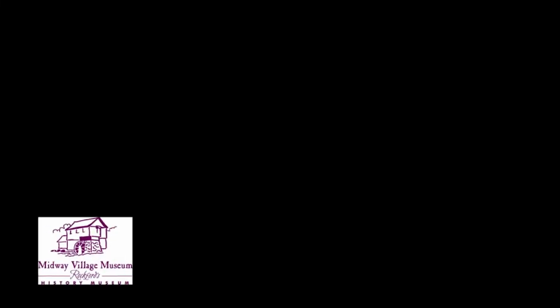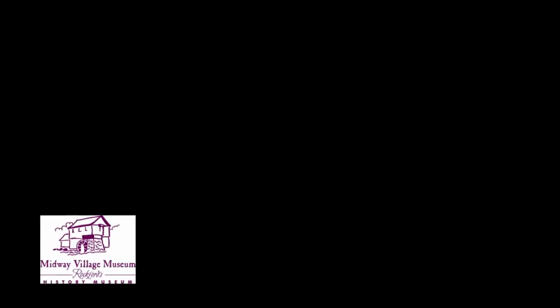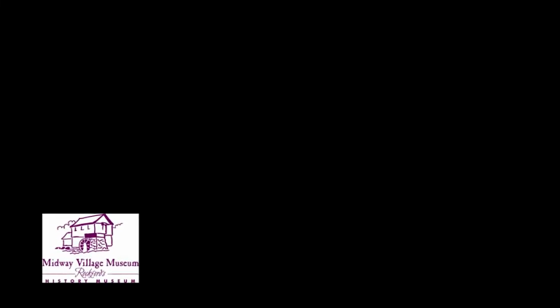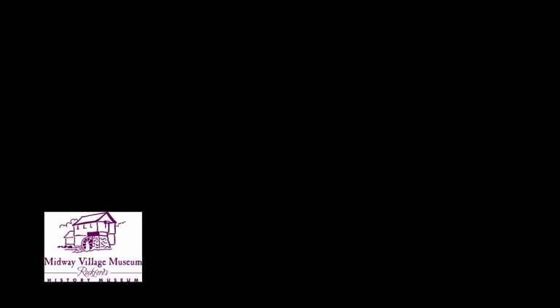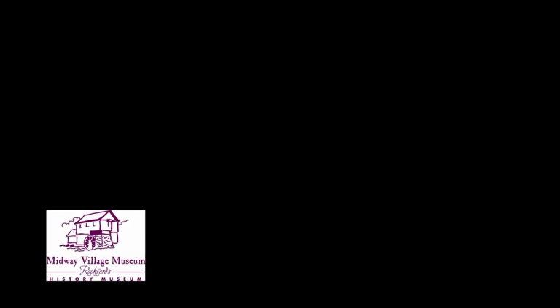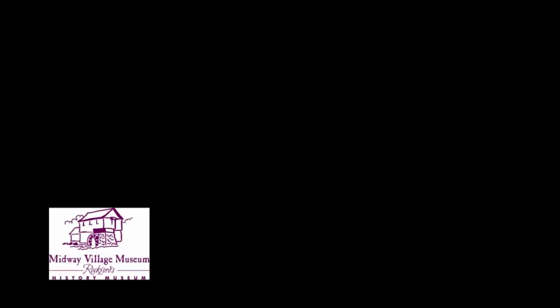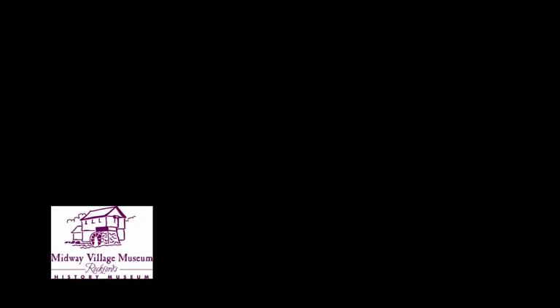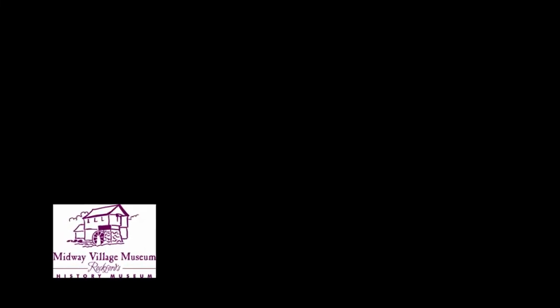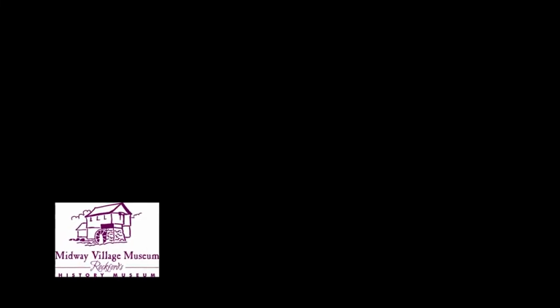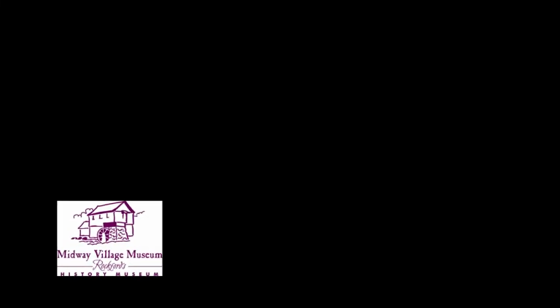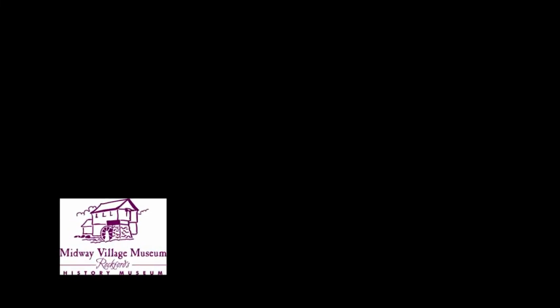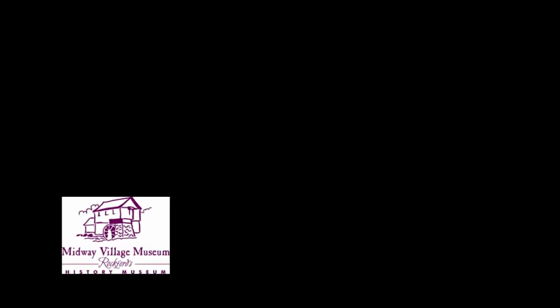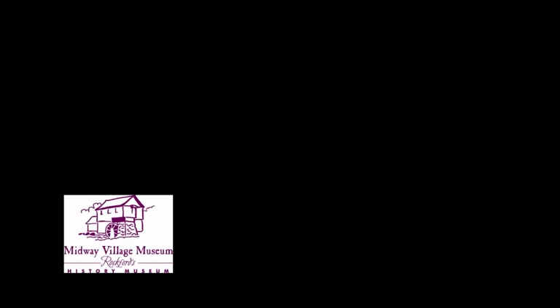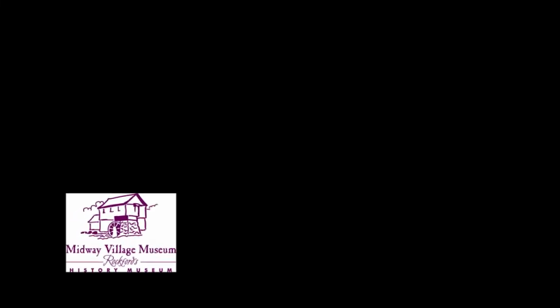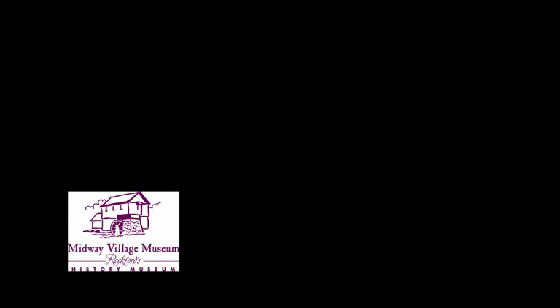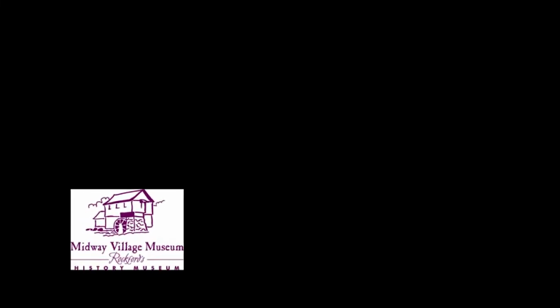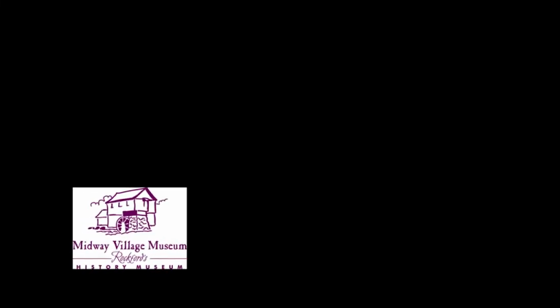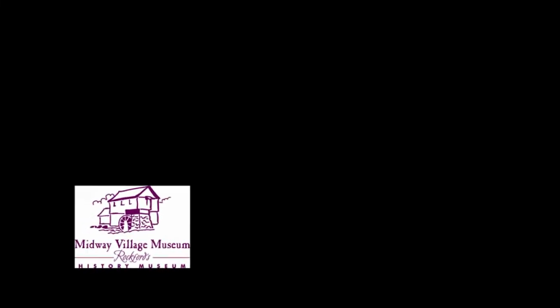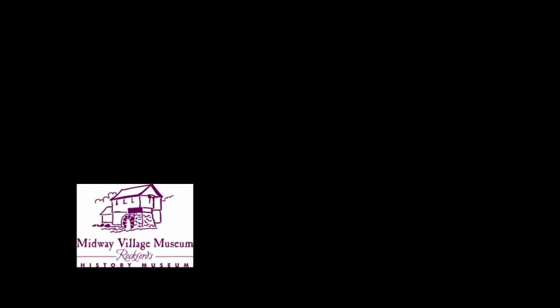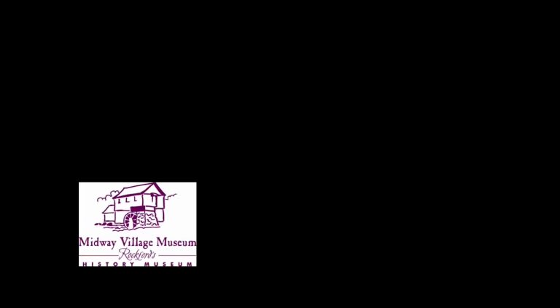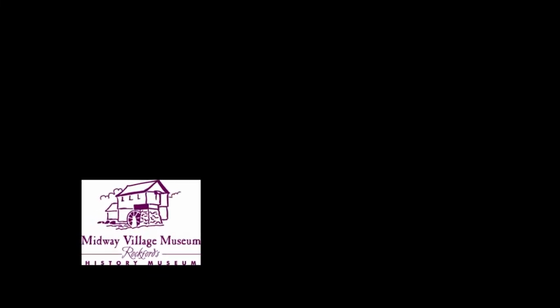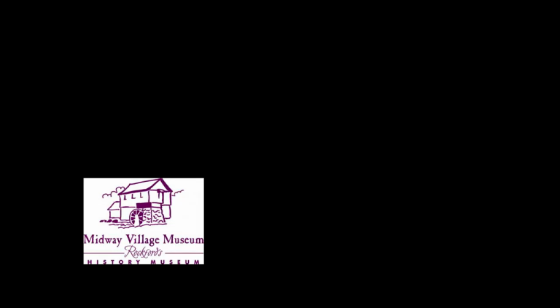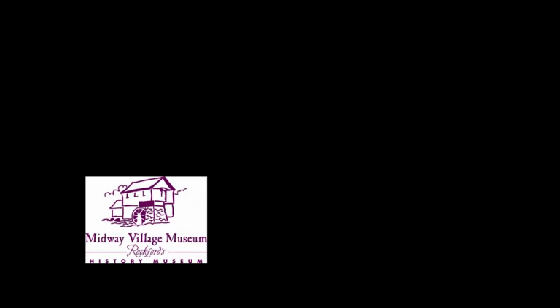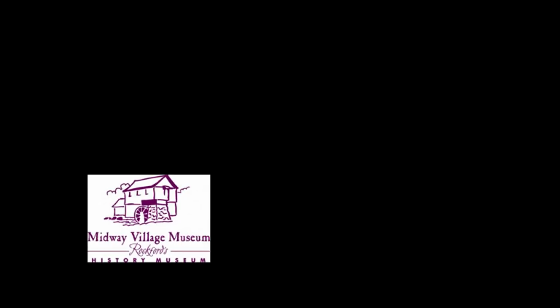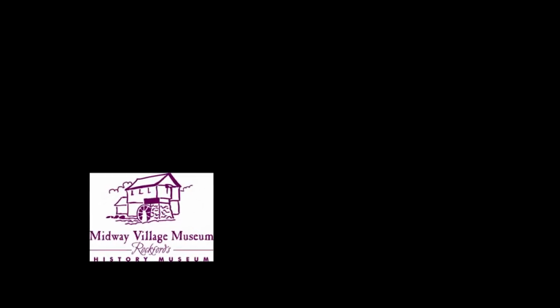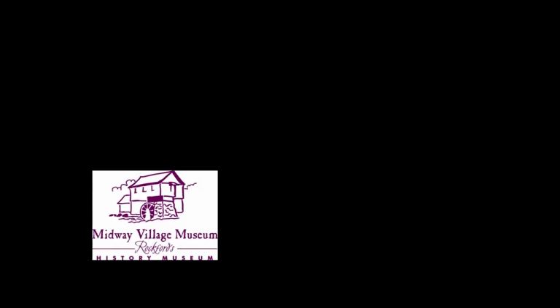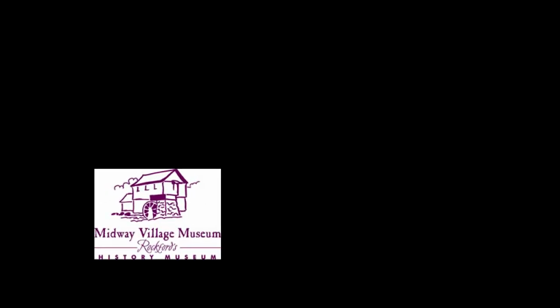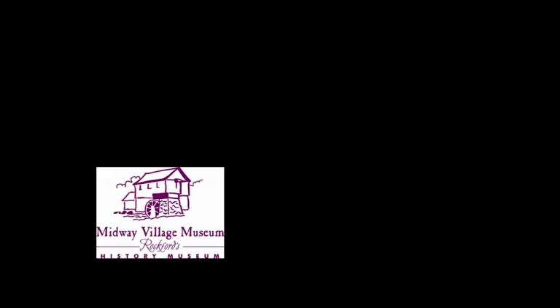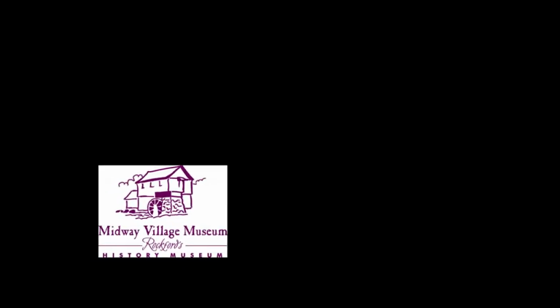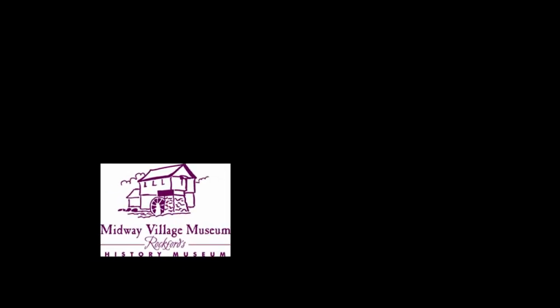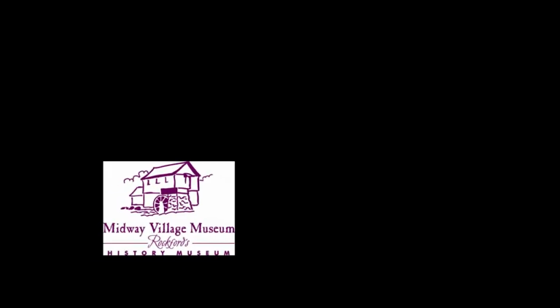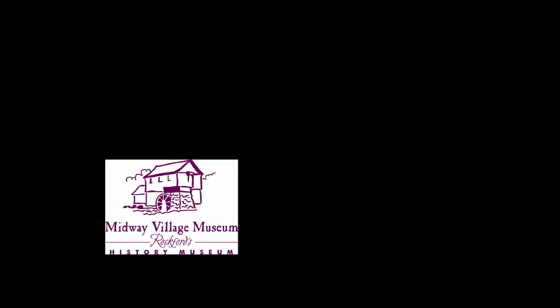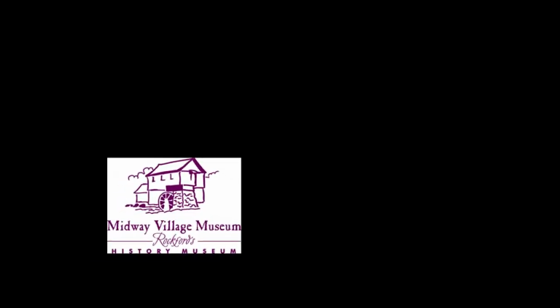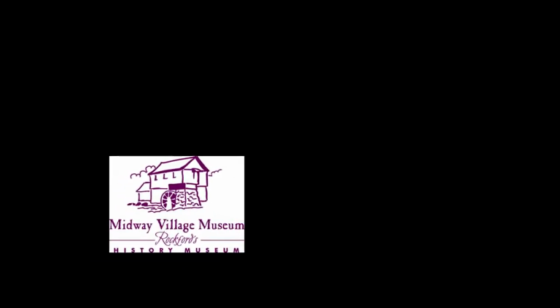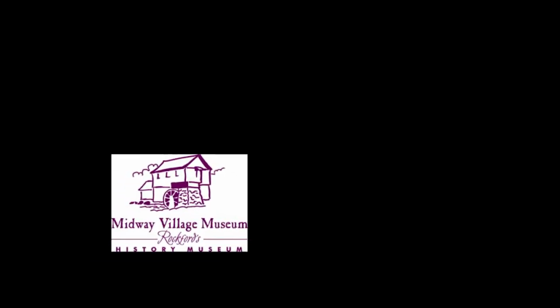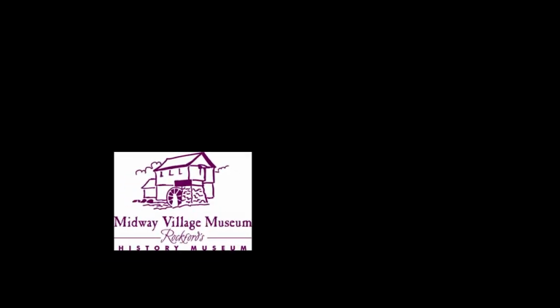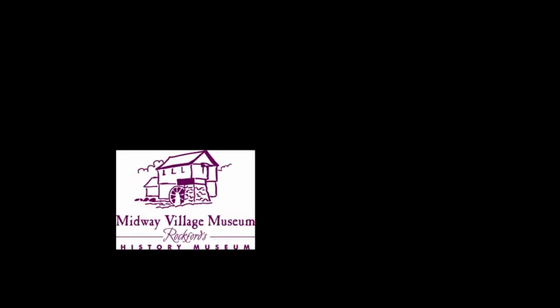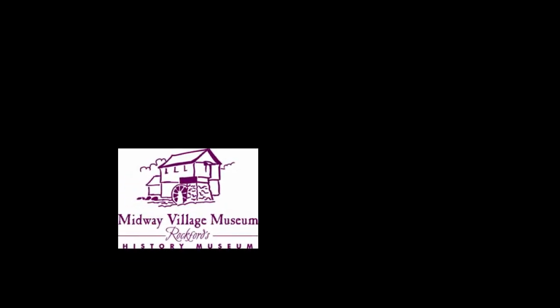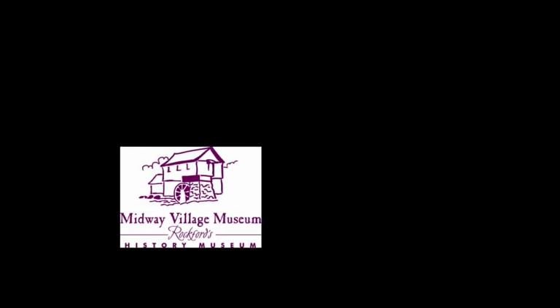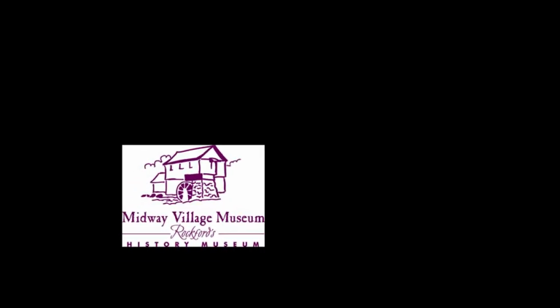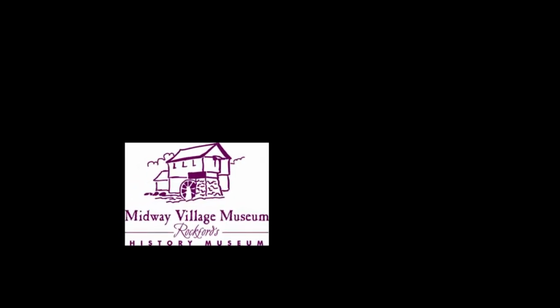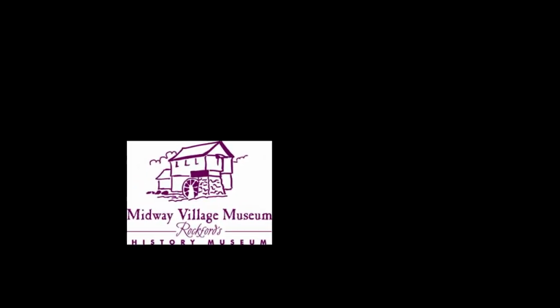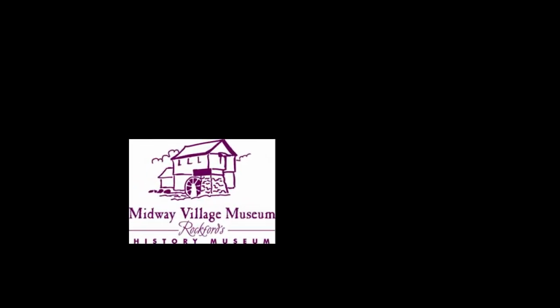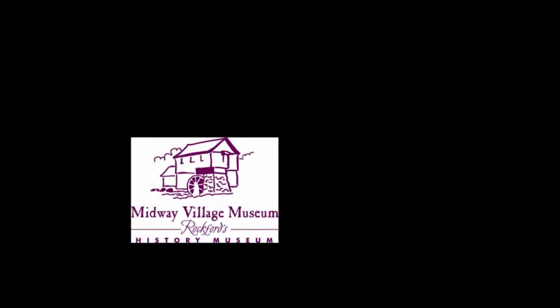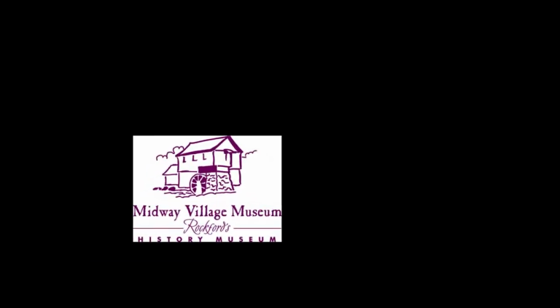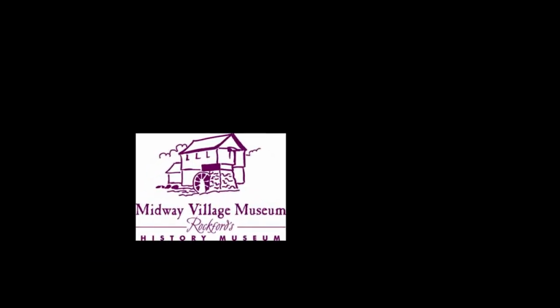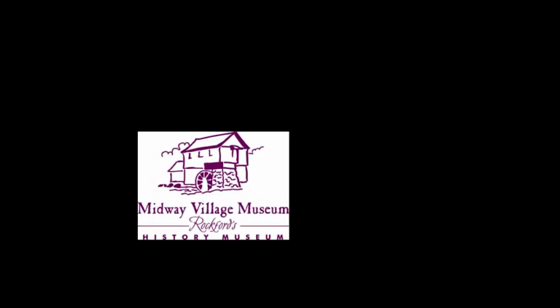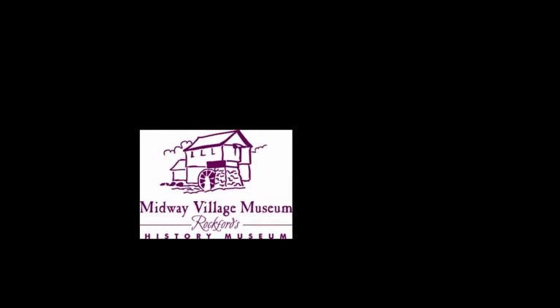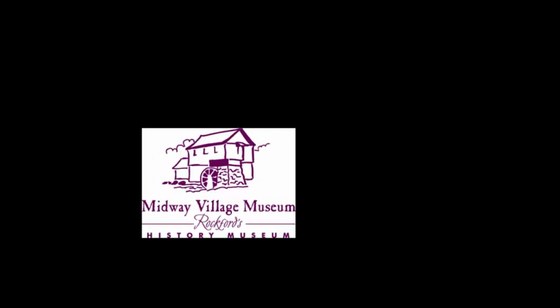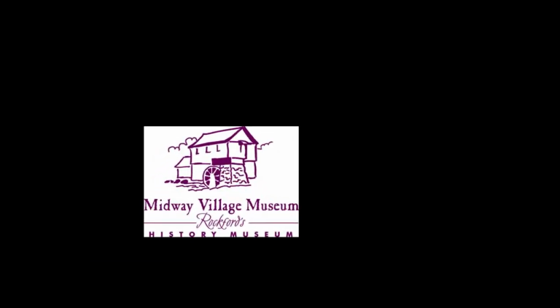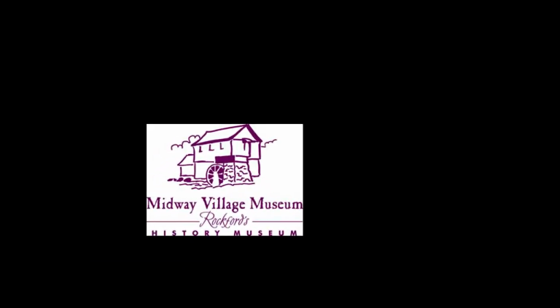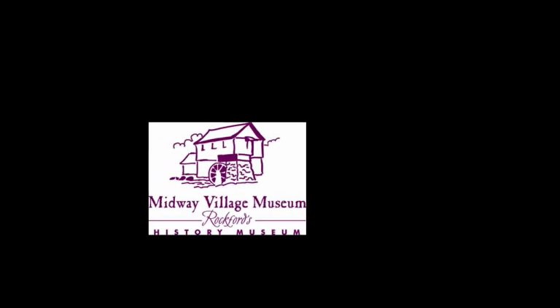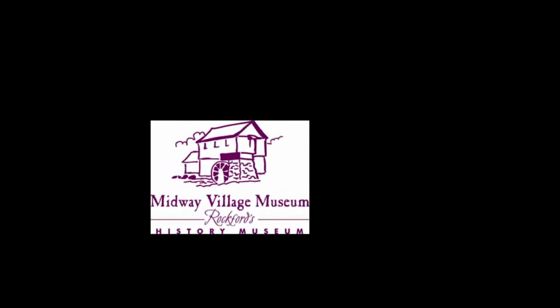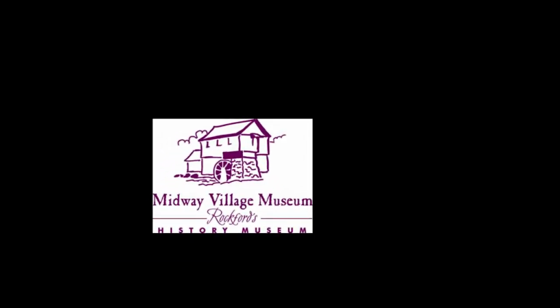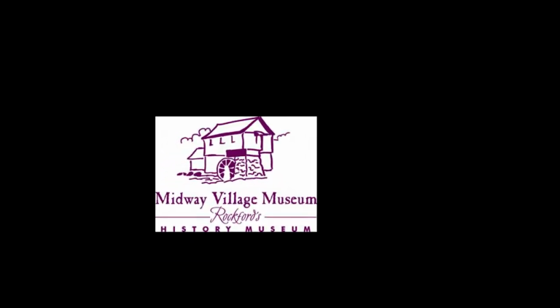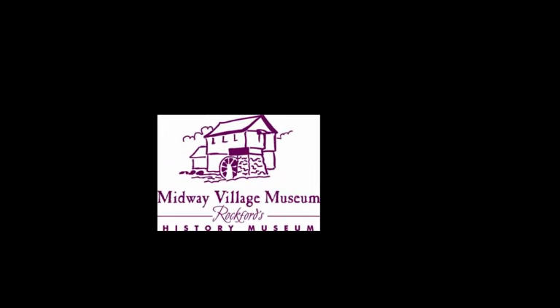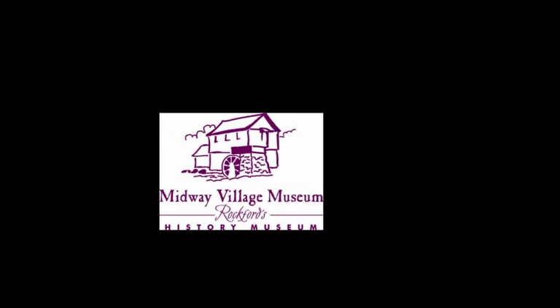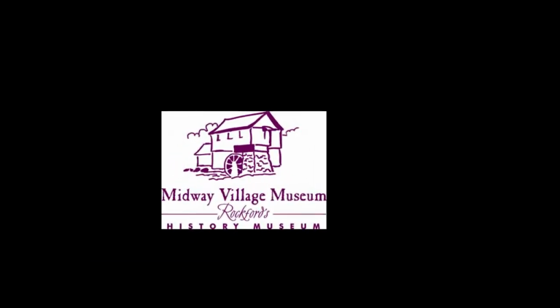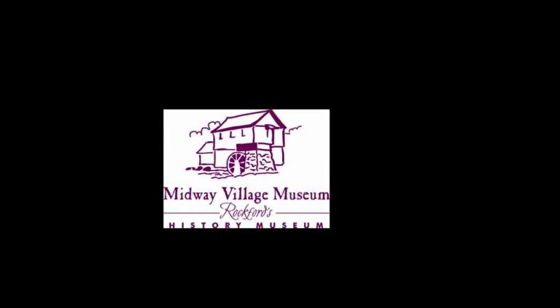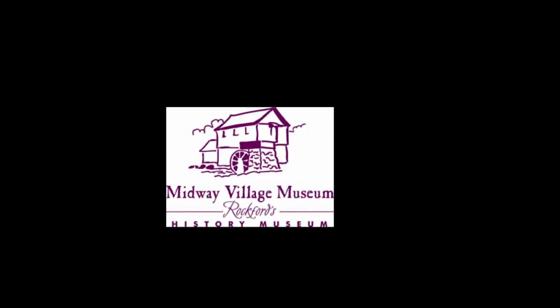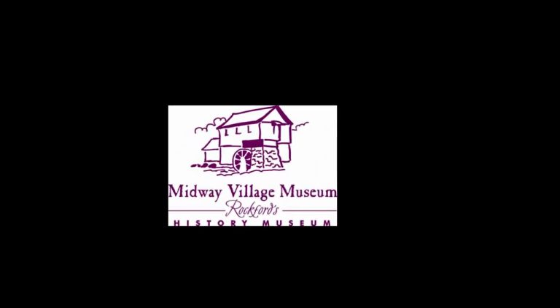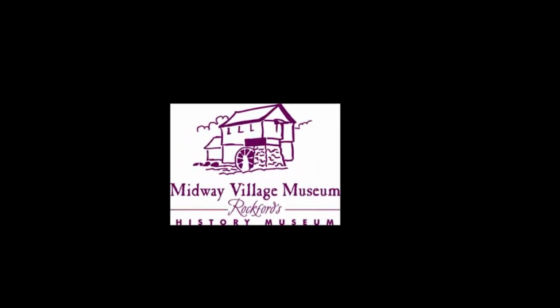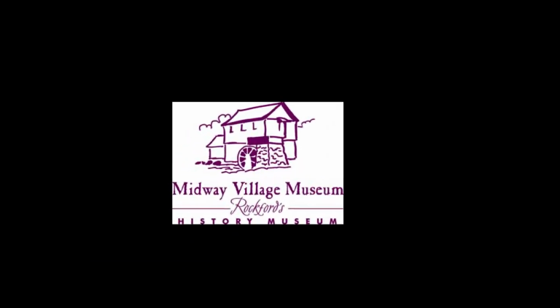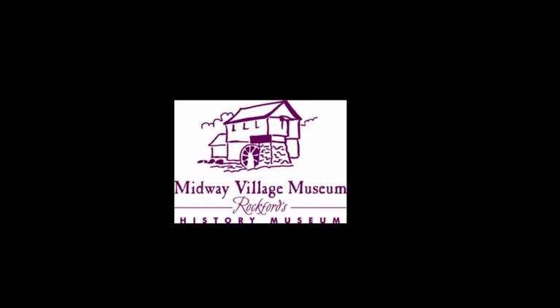Thank you for visiting the textiles collection here at Midway Village Museum and for your continued support of Rockford's history.